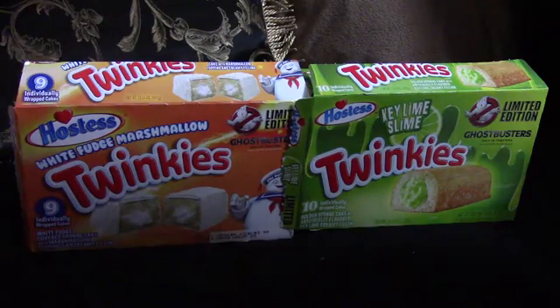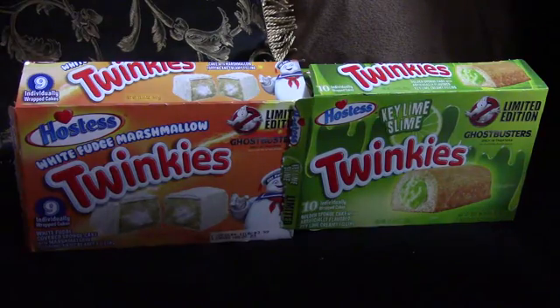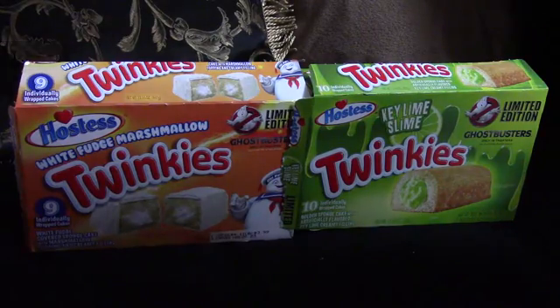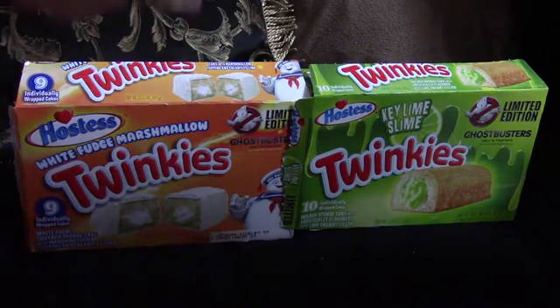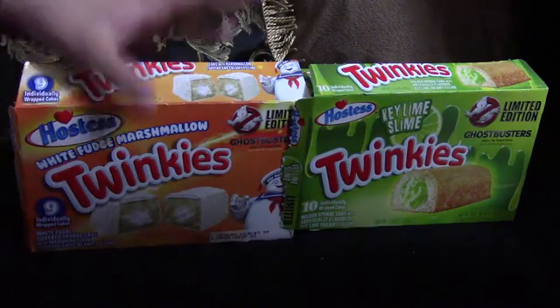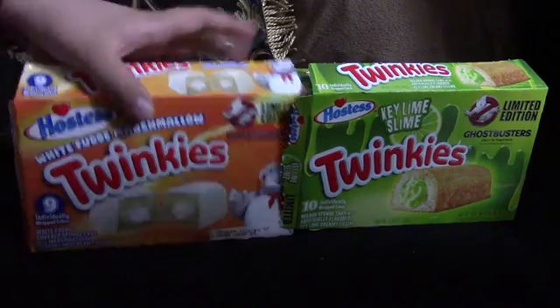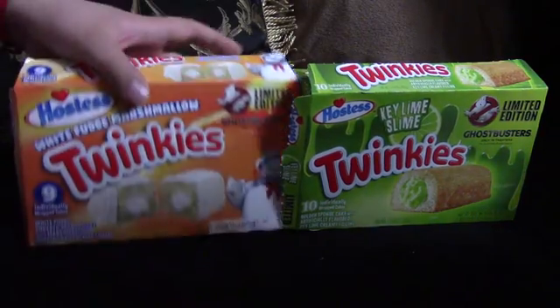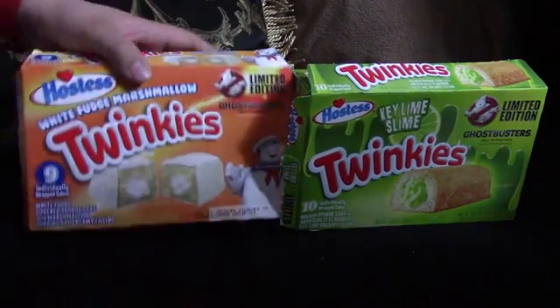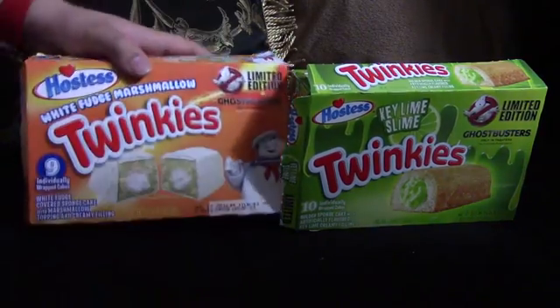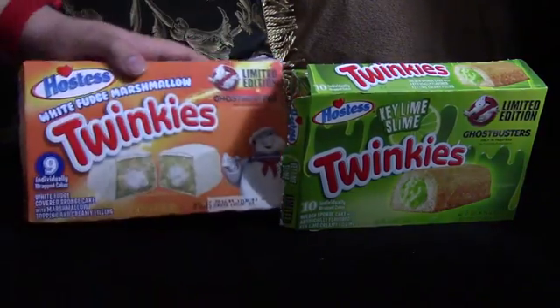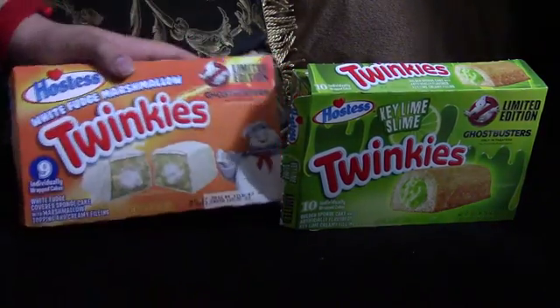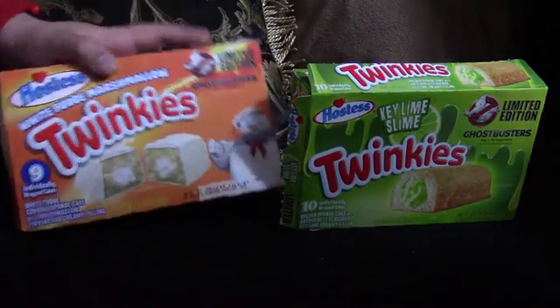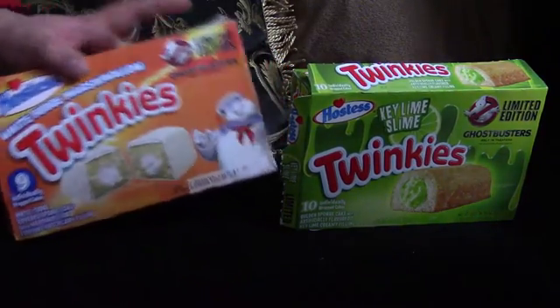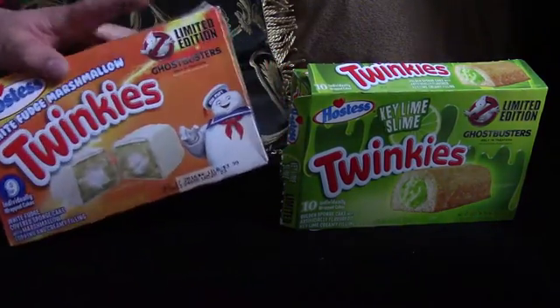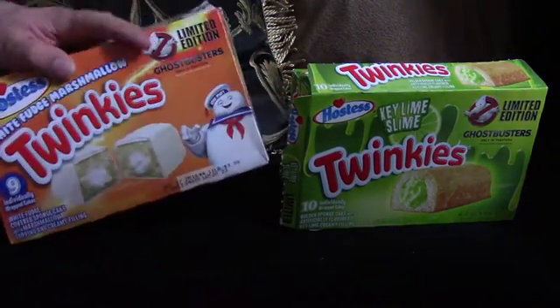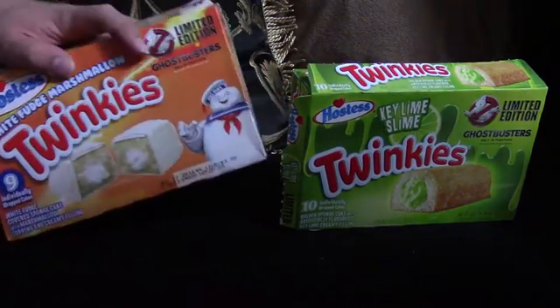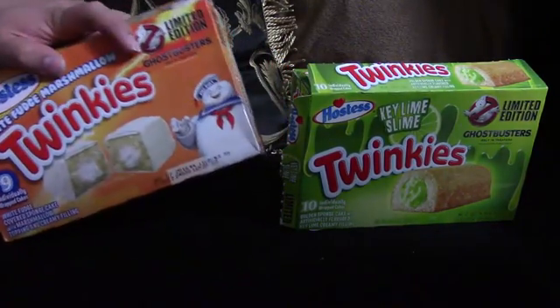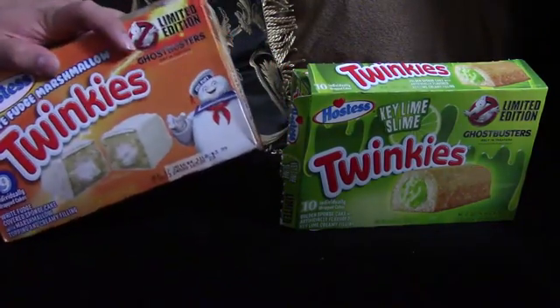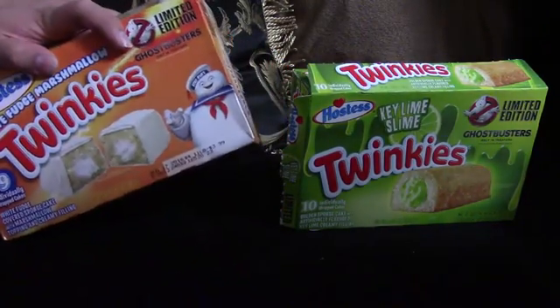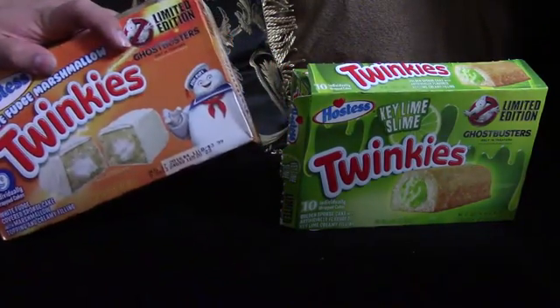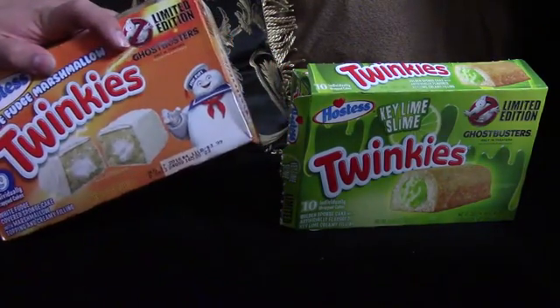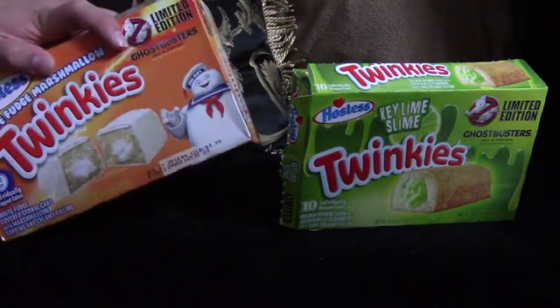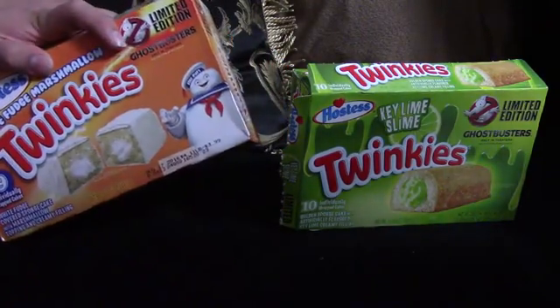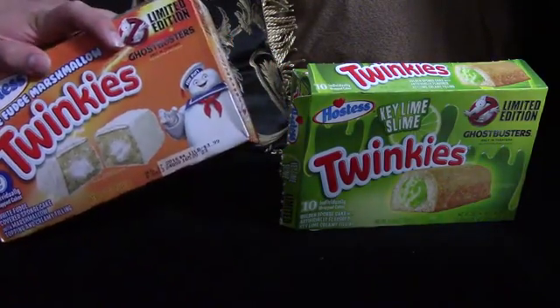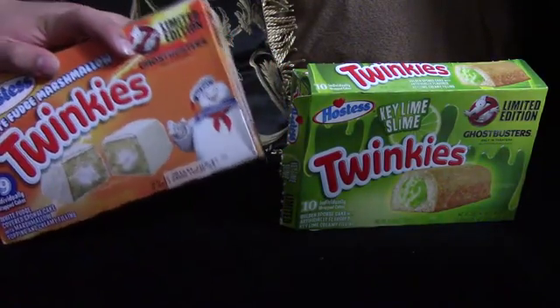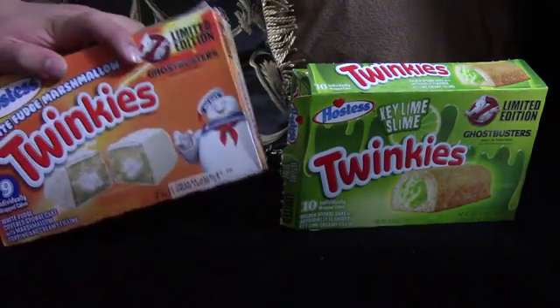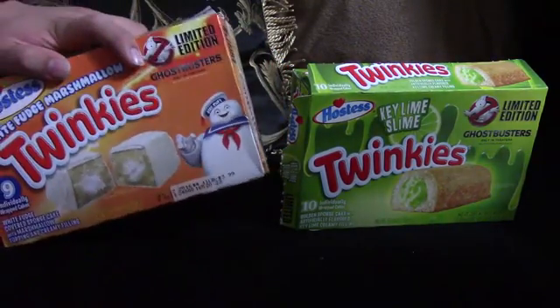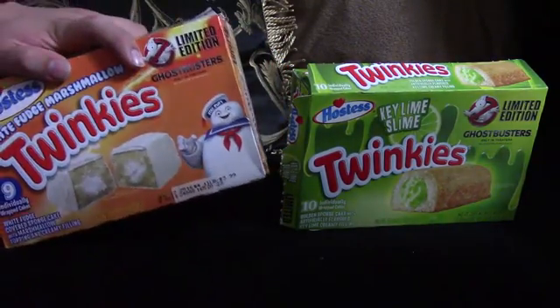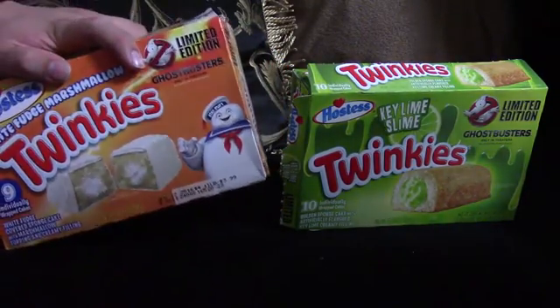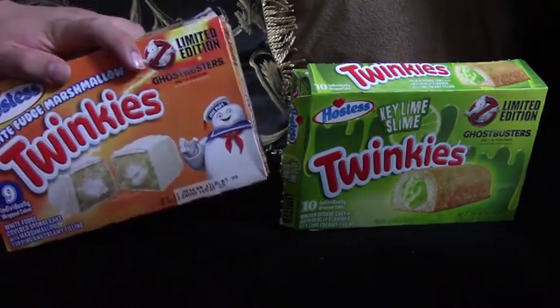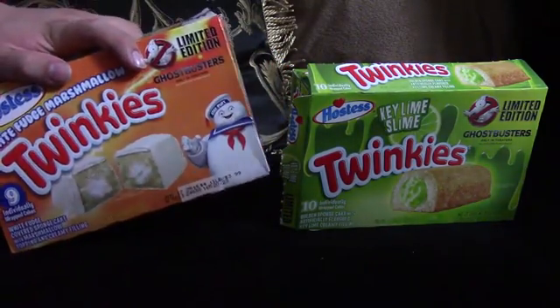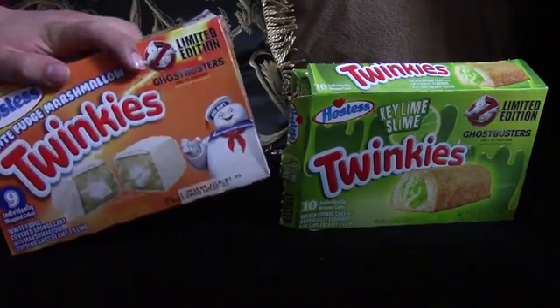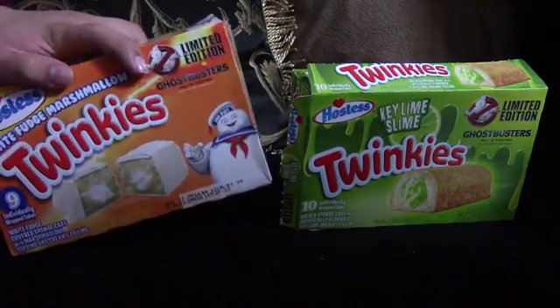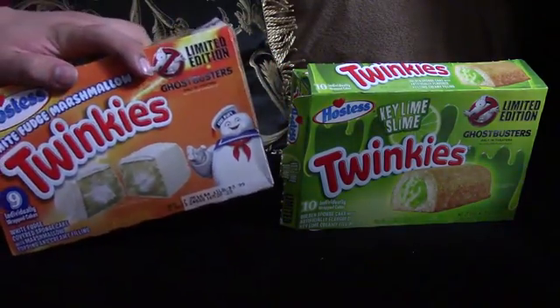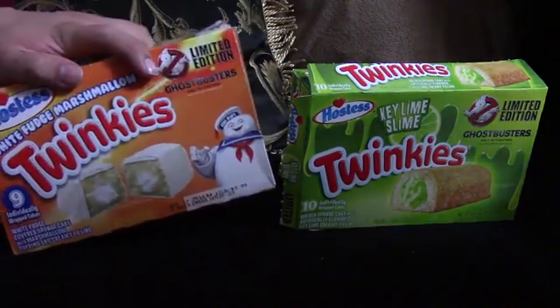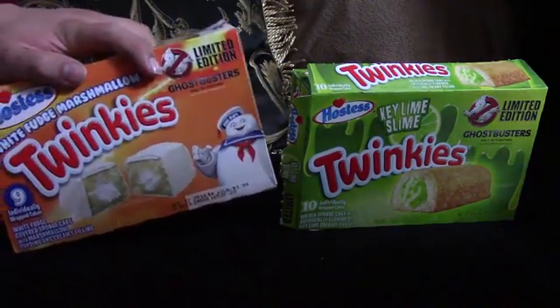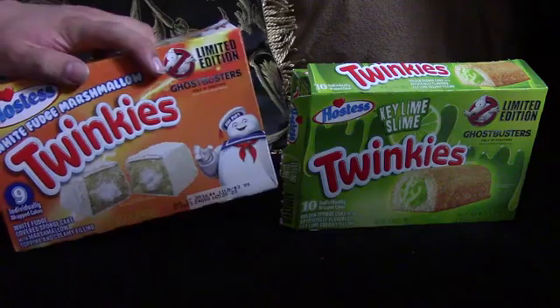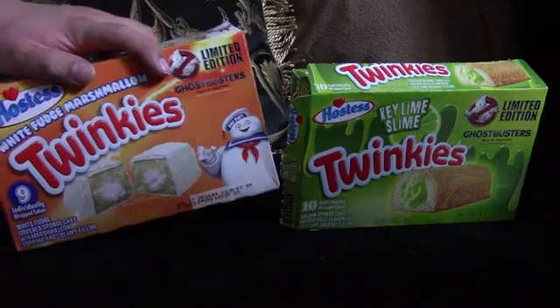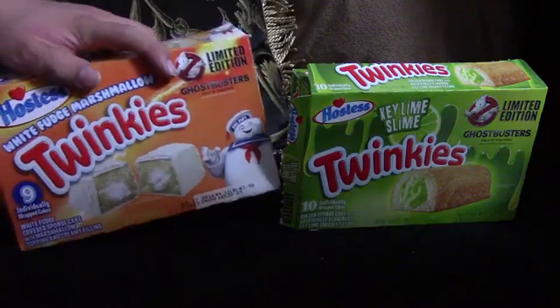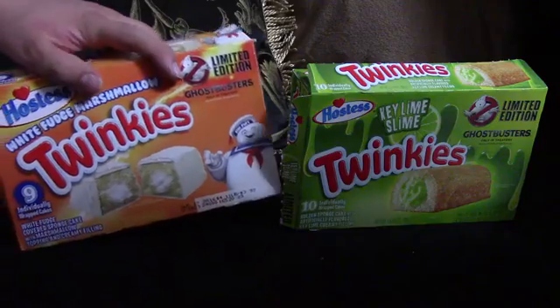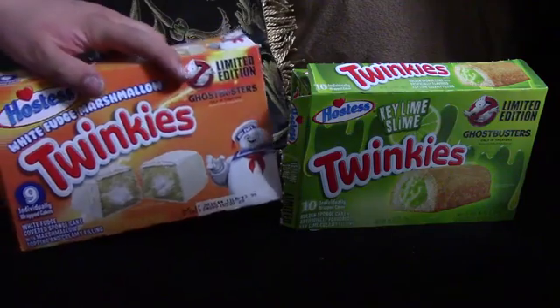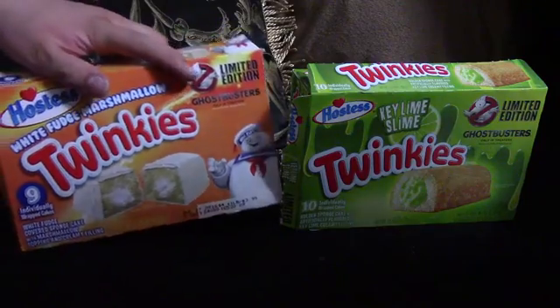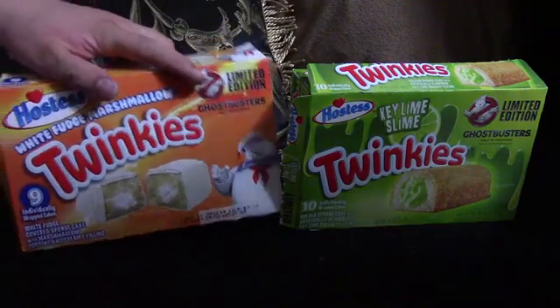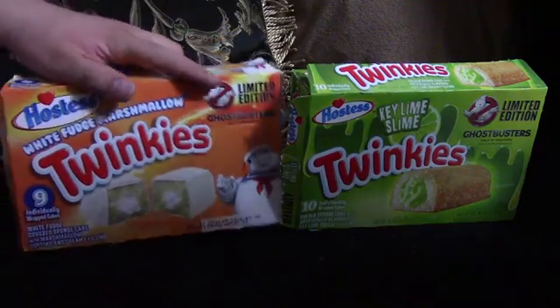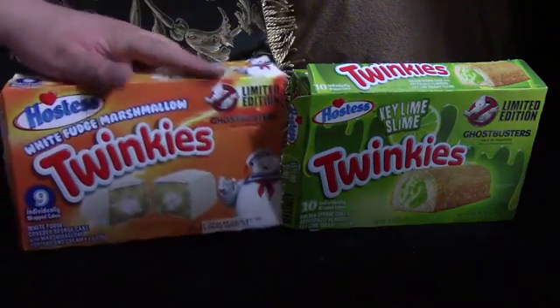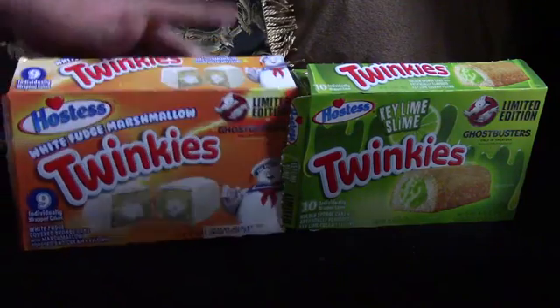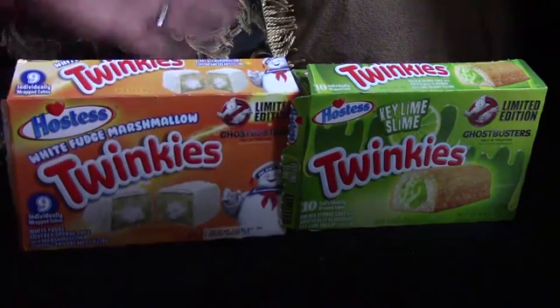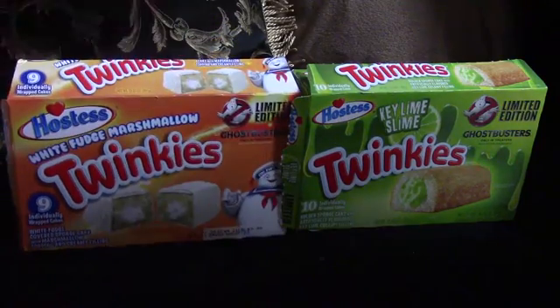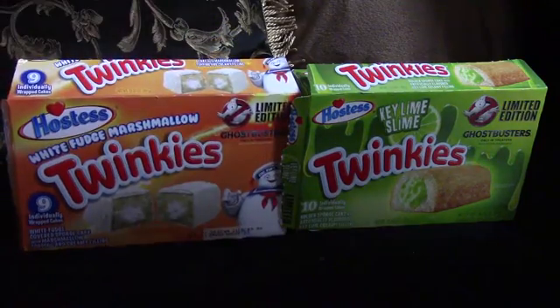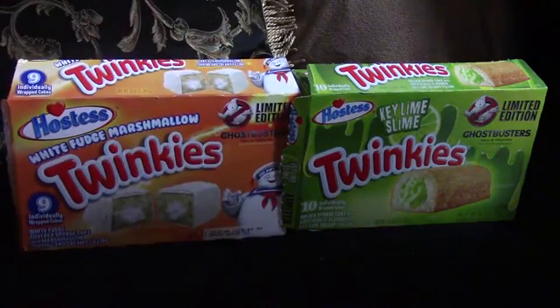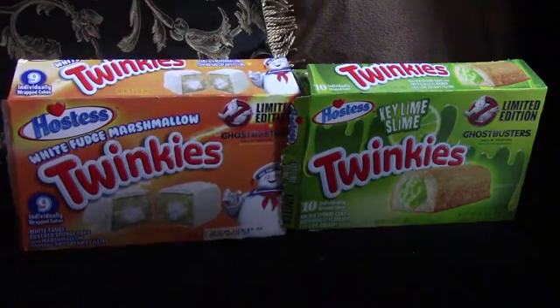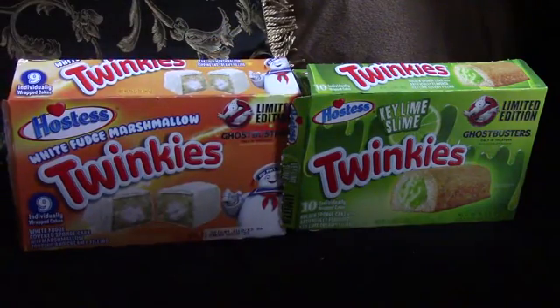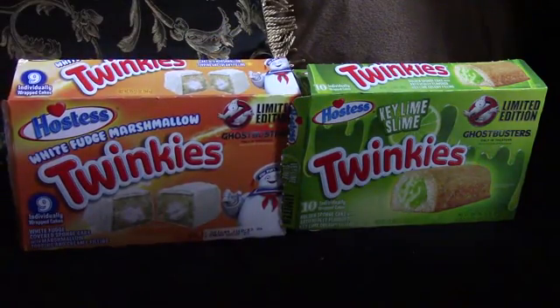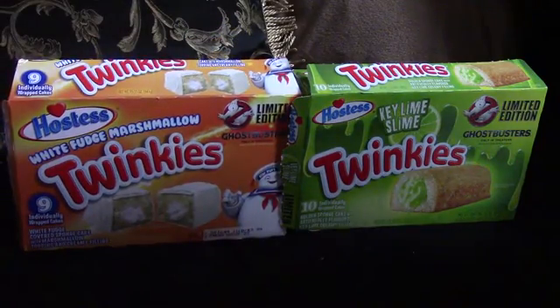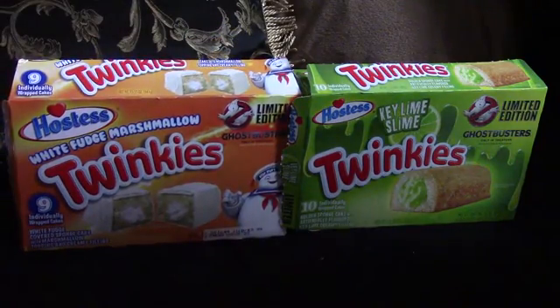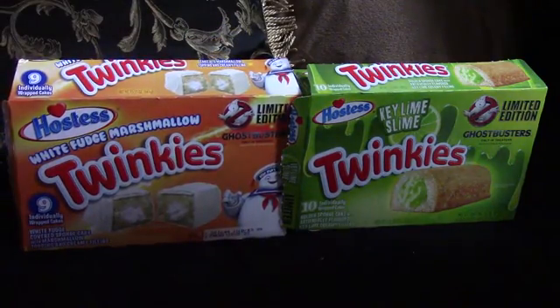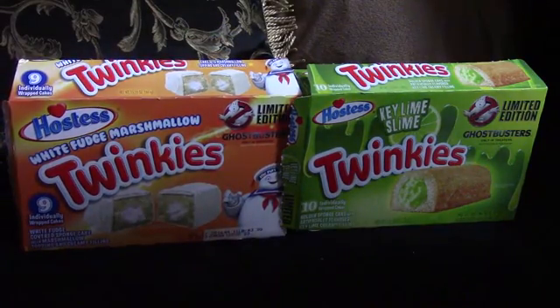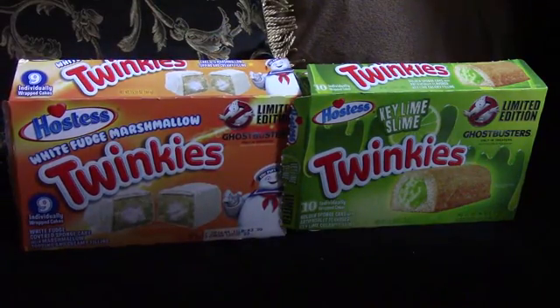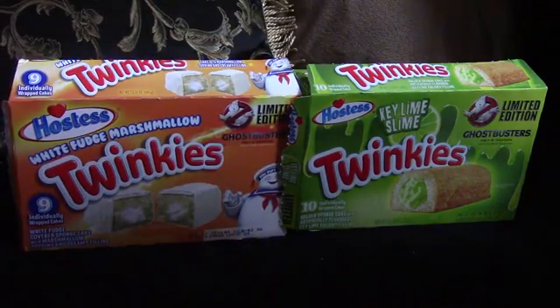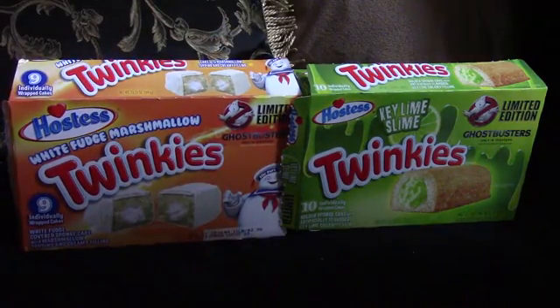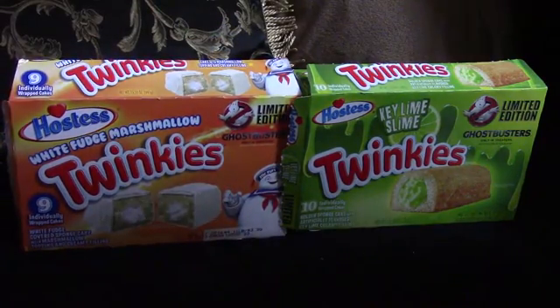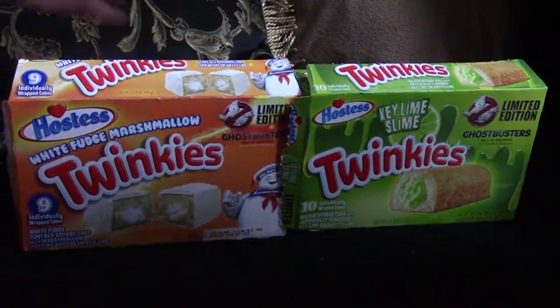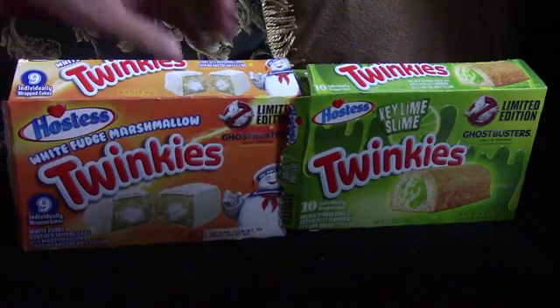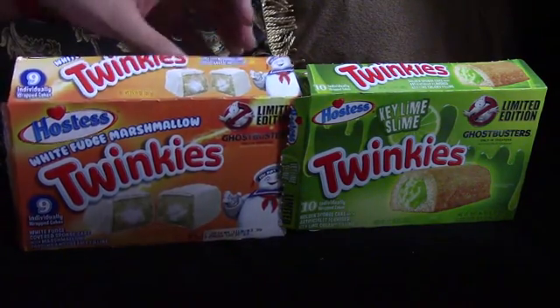It says 'Only in Theaters,' but yeah, they sell them at Walmart now. Yeah, I know it meant the movie.